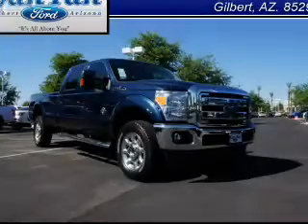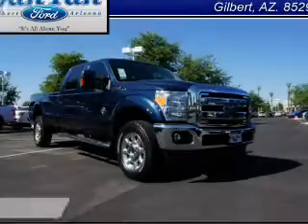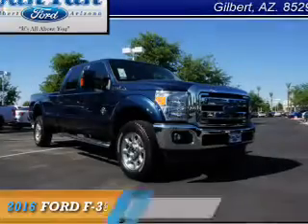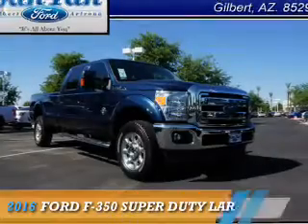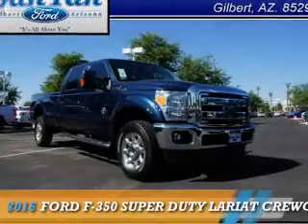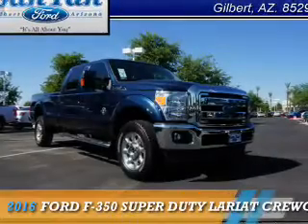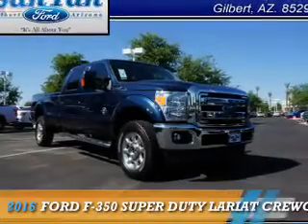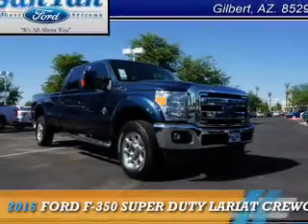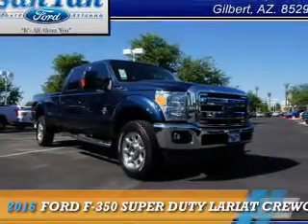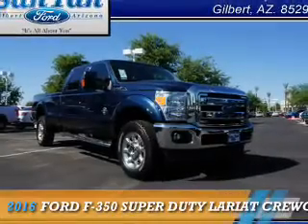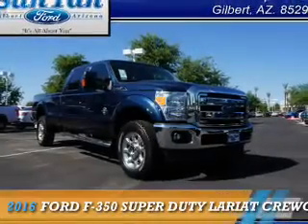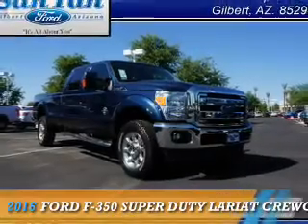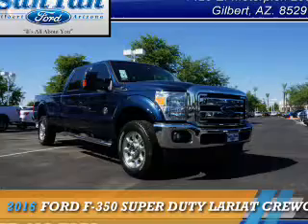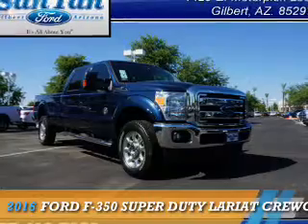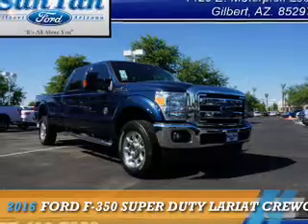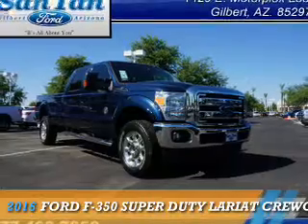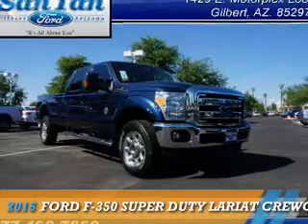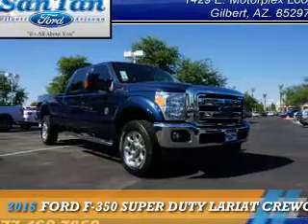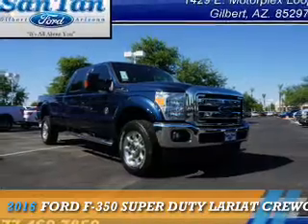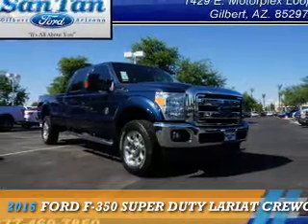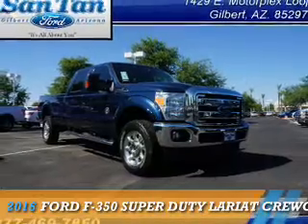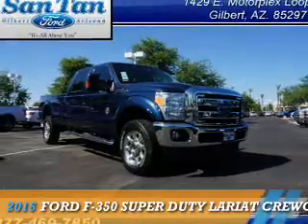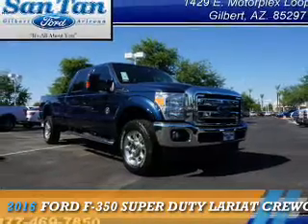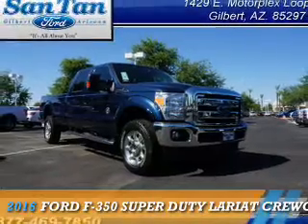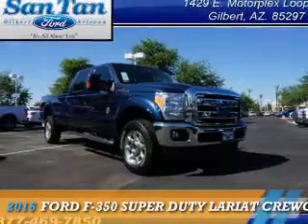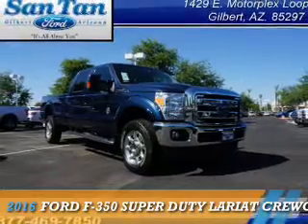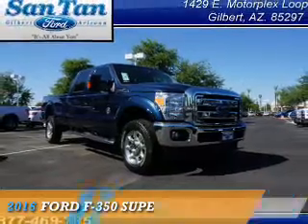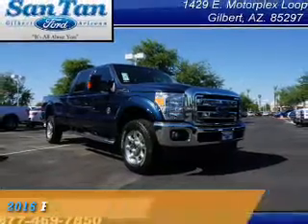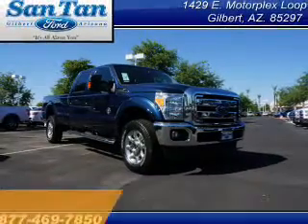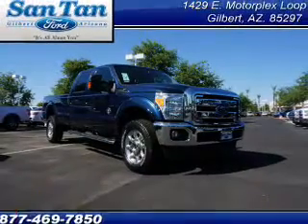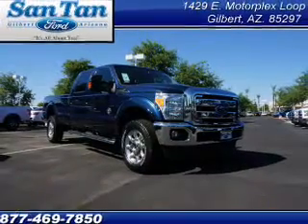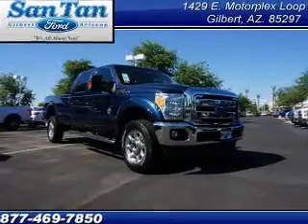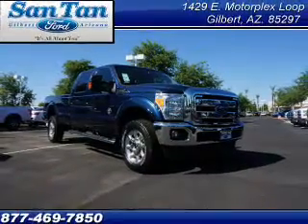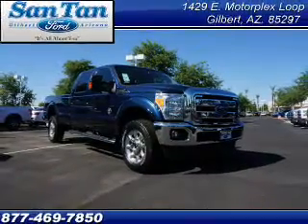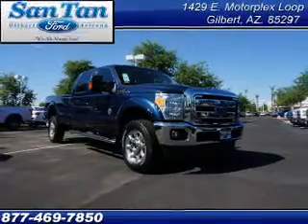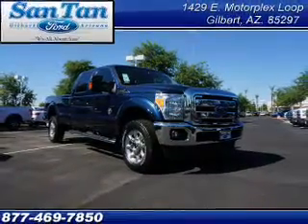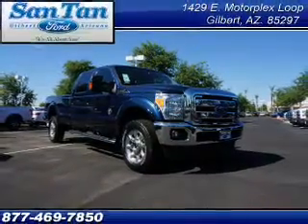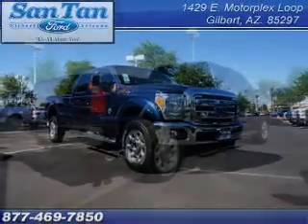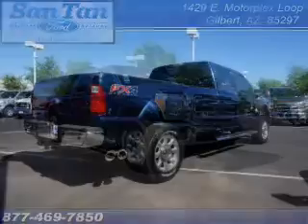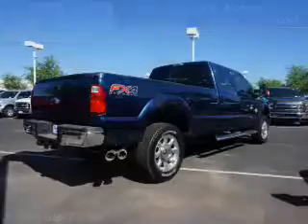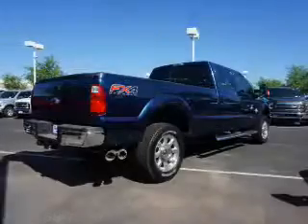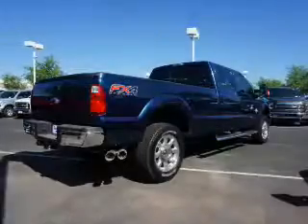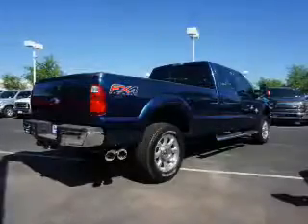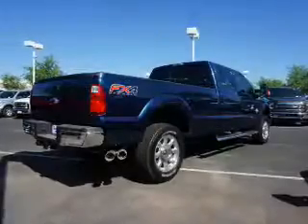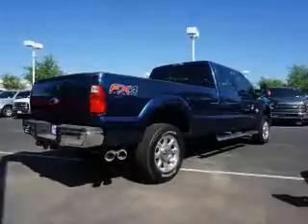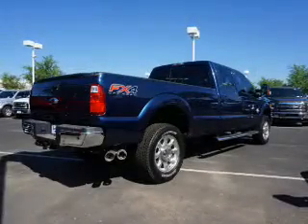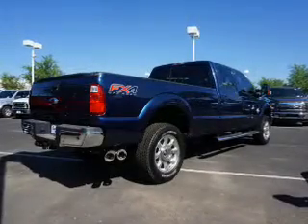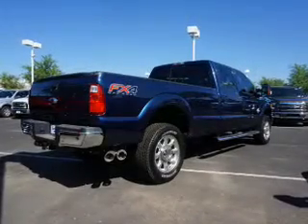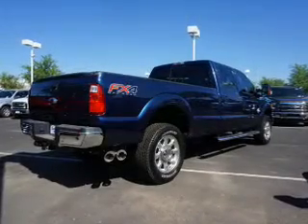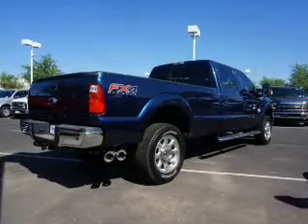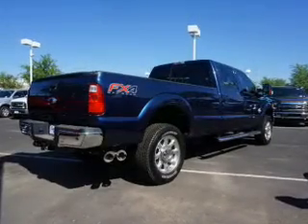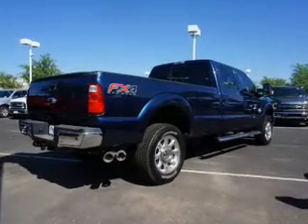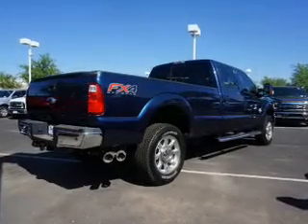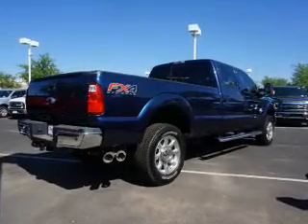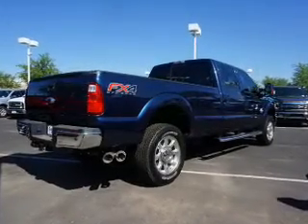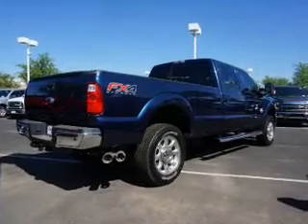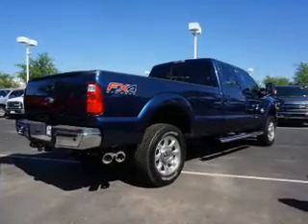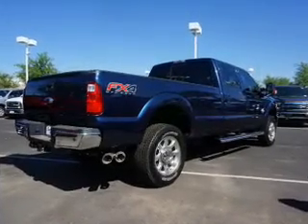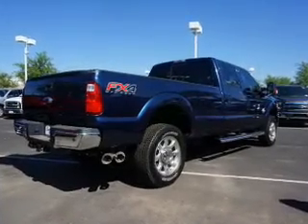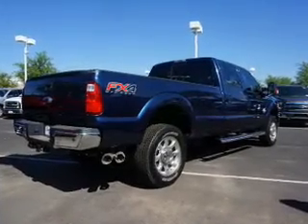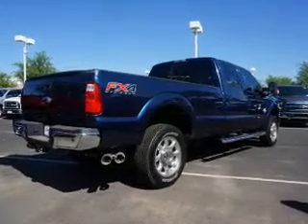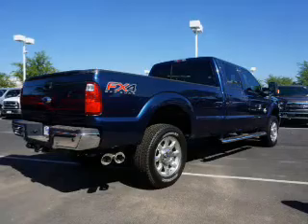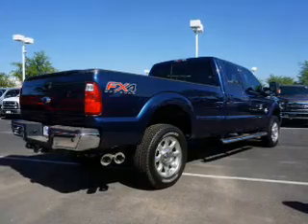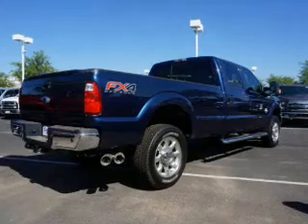This could be the vehicle you're looking for. It's powered by four-wheel drive, a 6.7-liter, eight-cylinder engine.